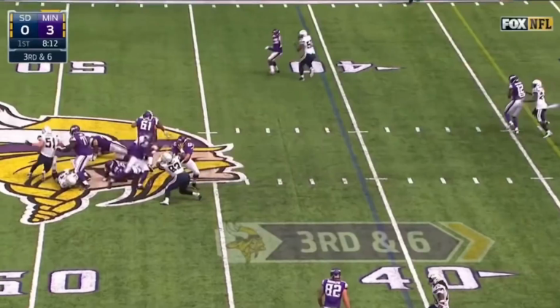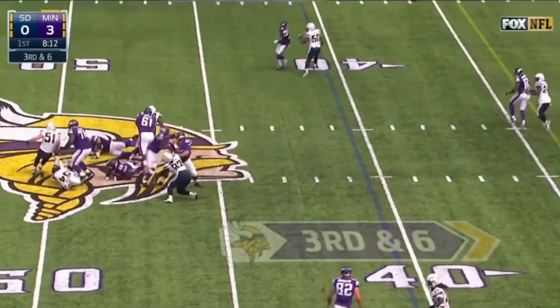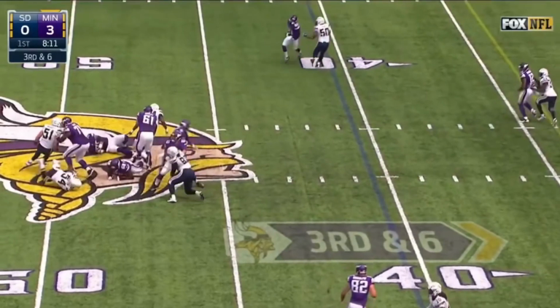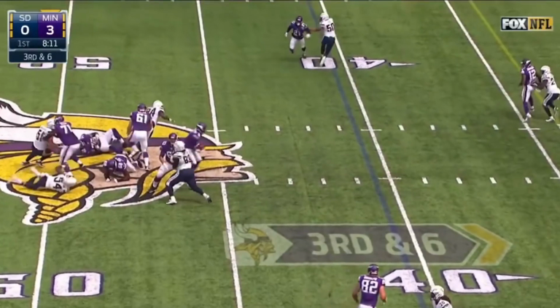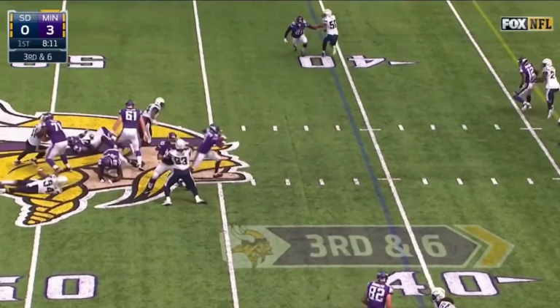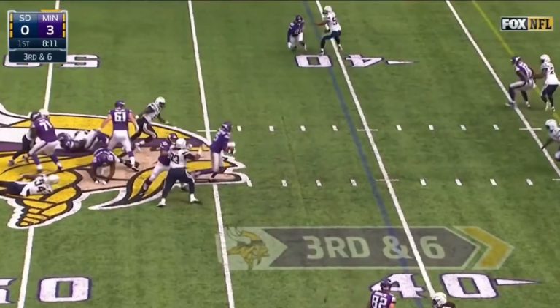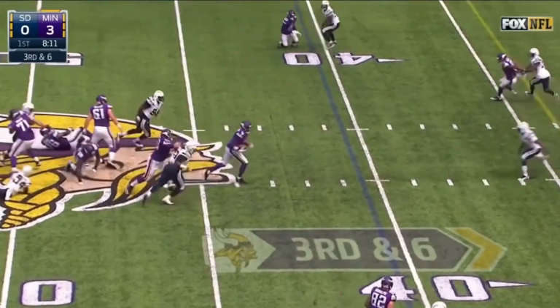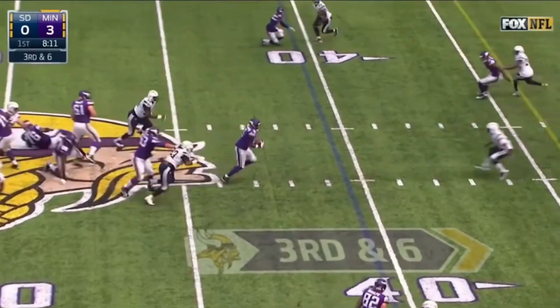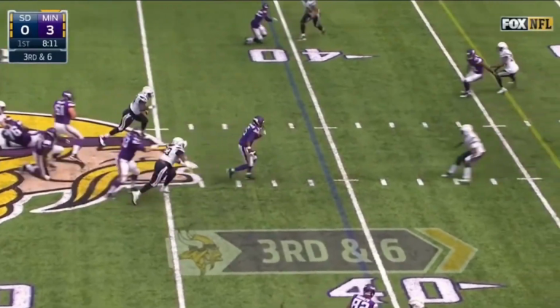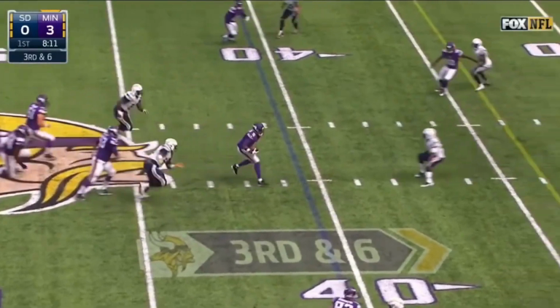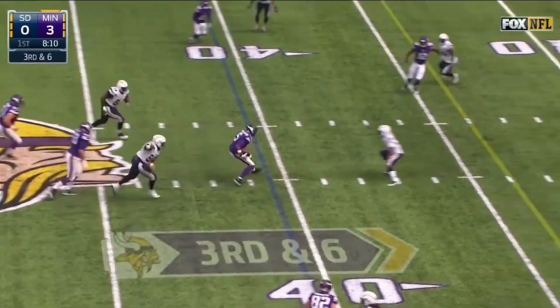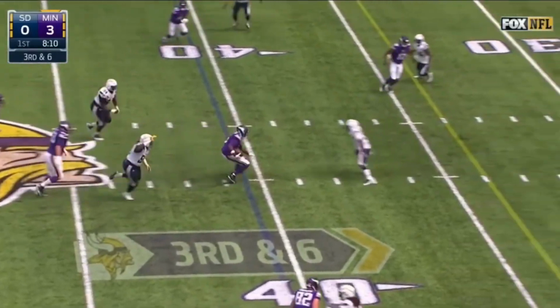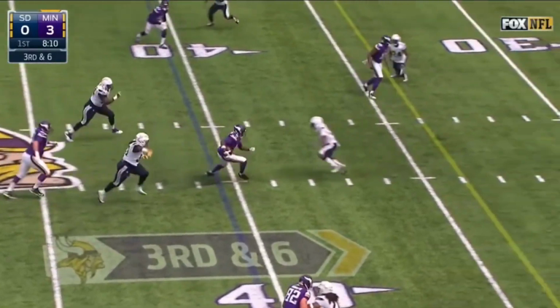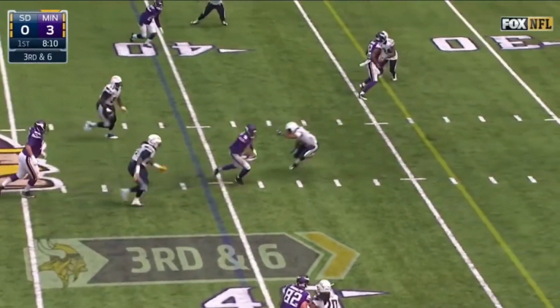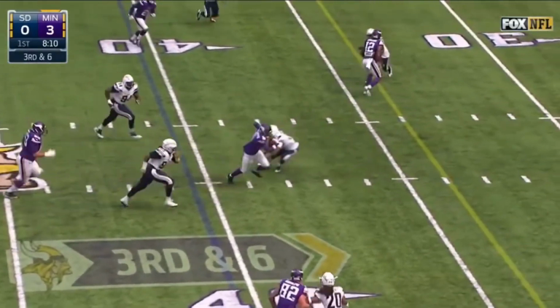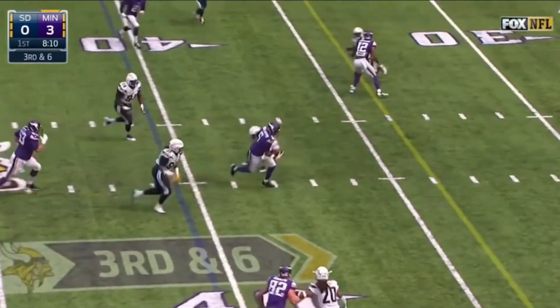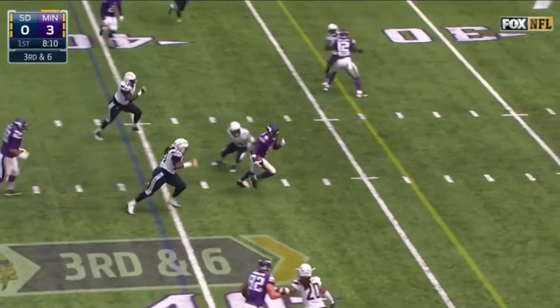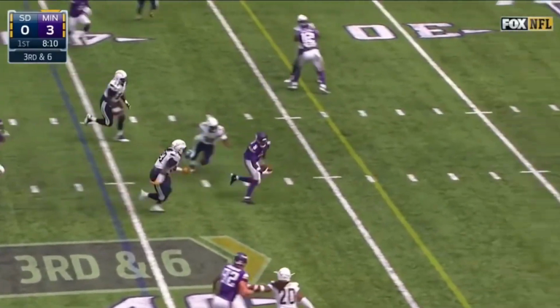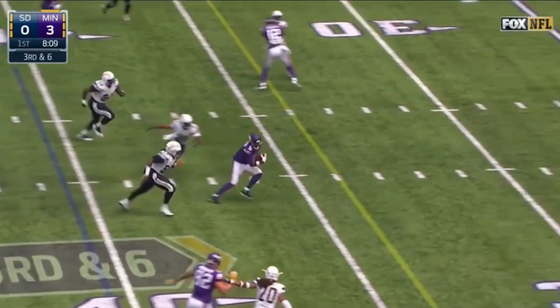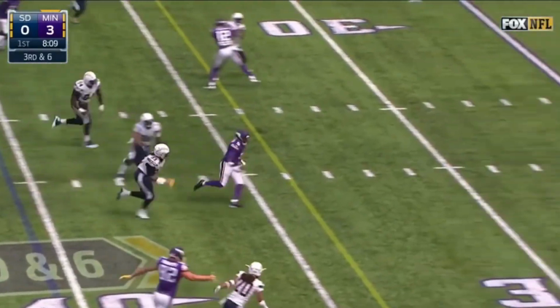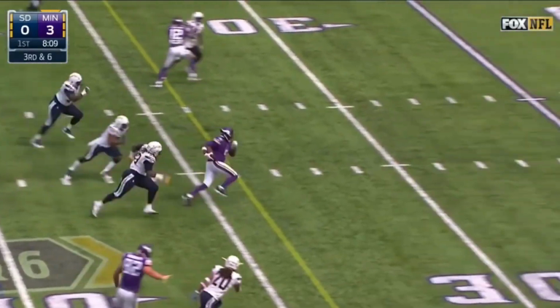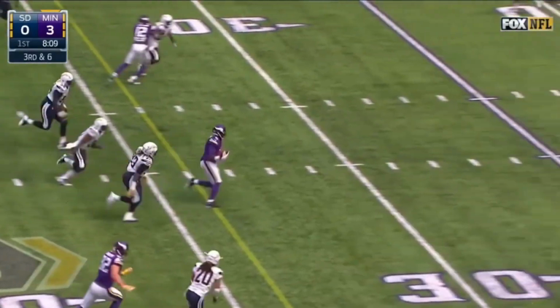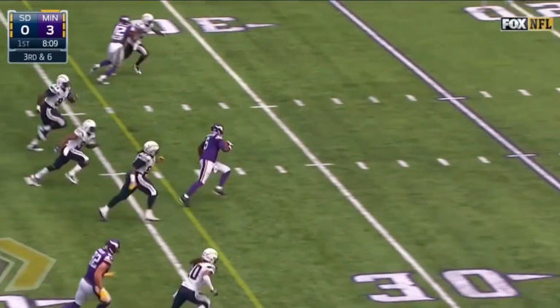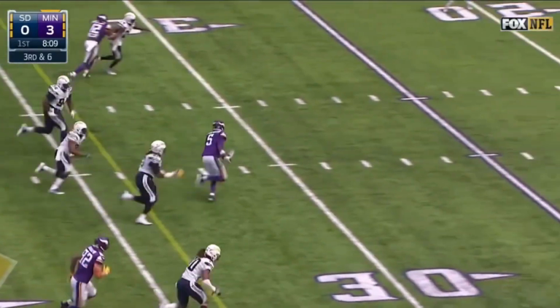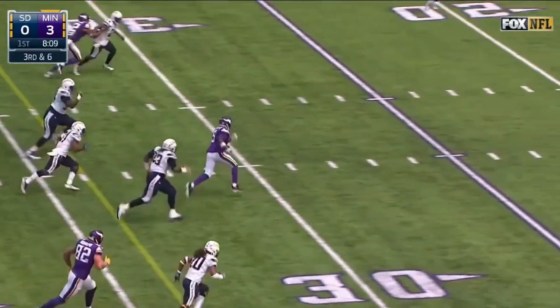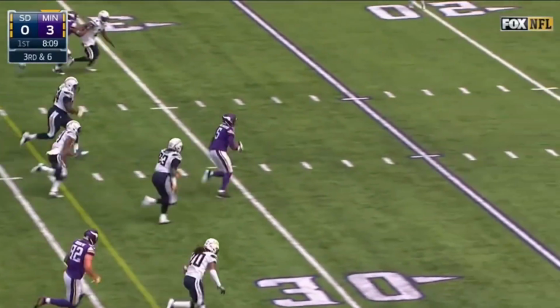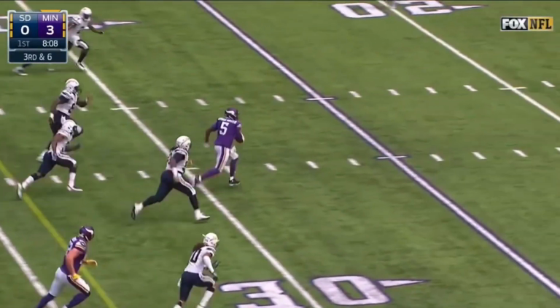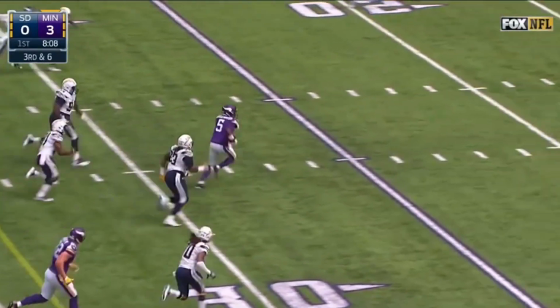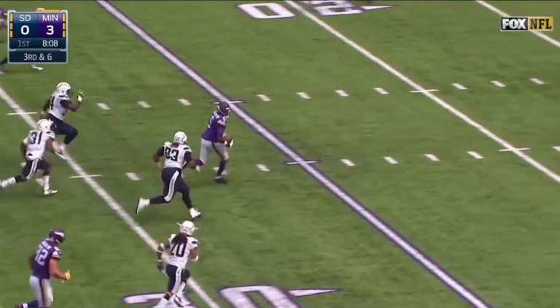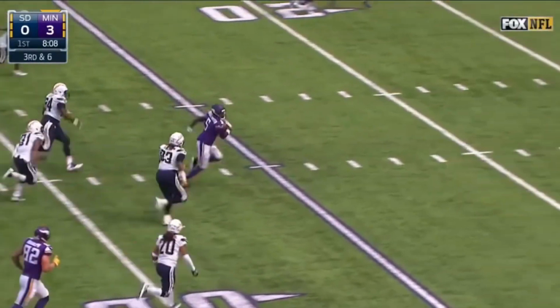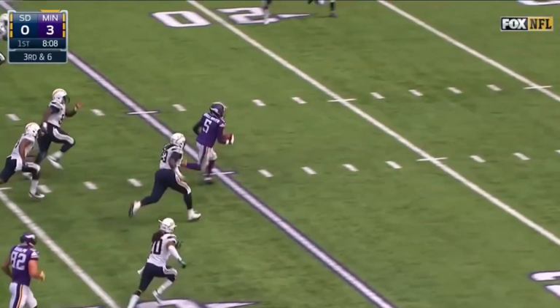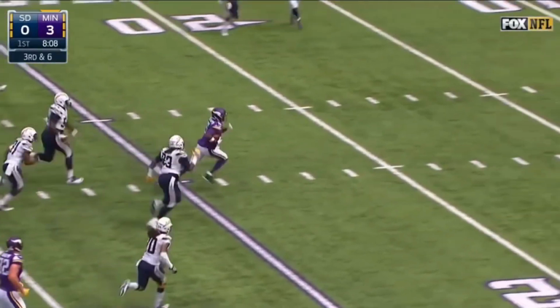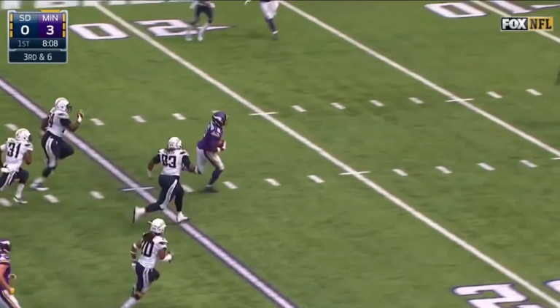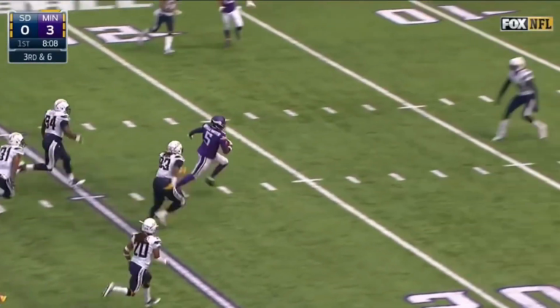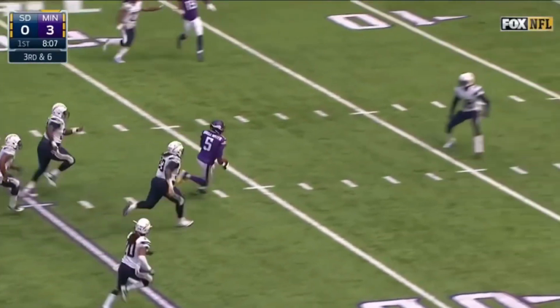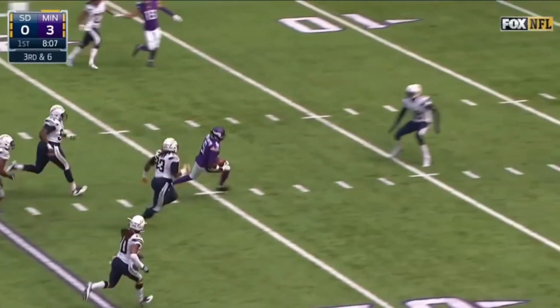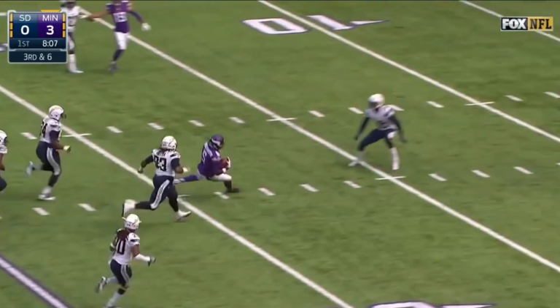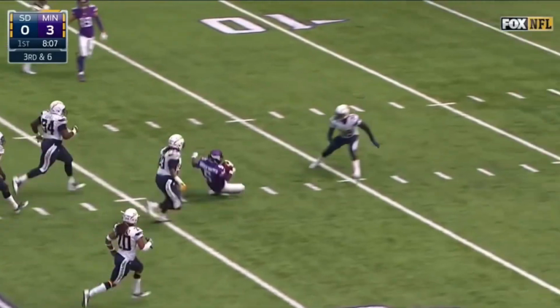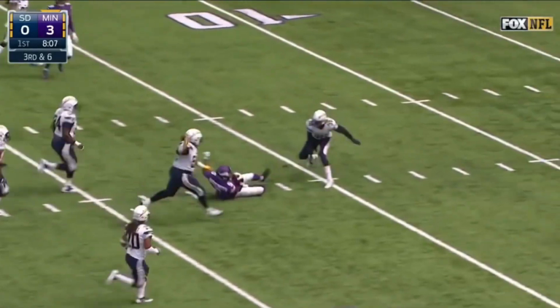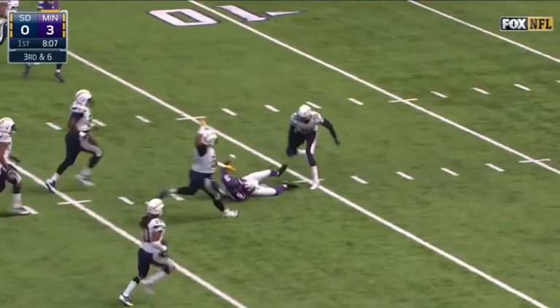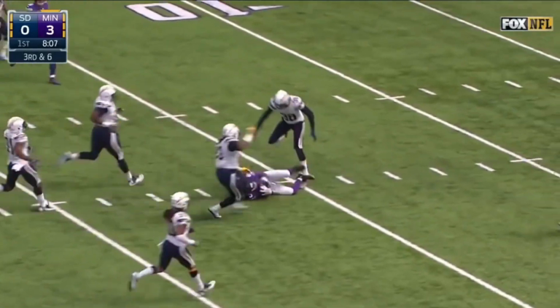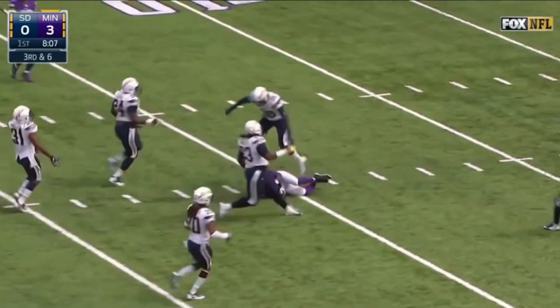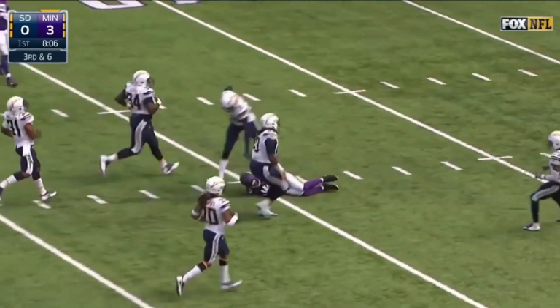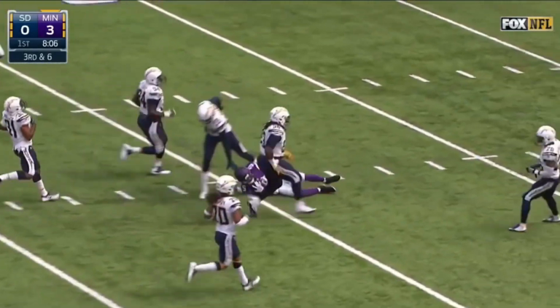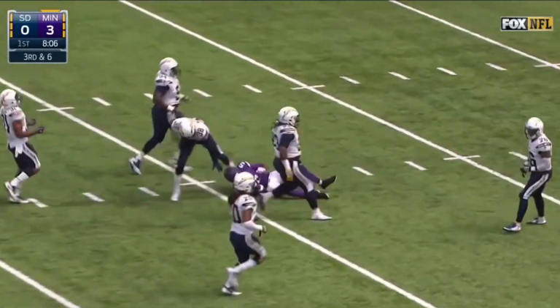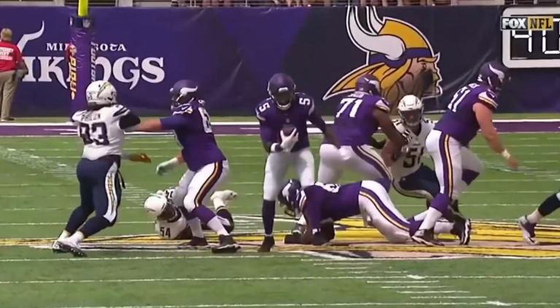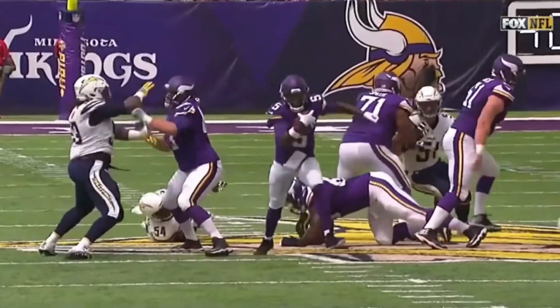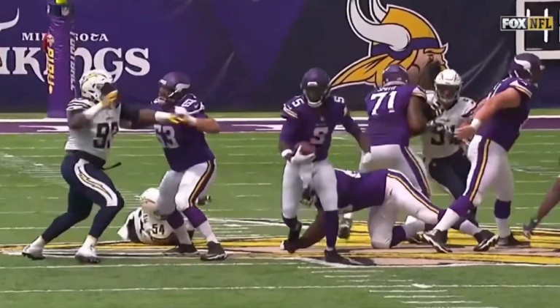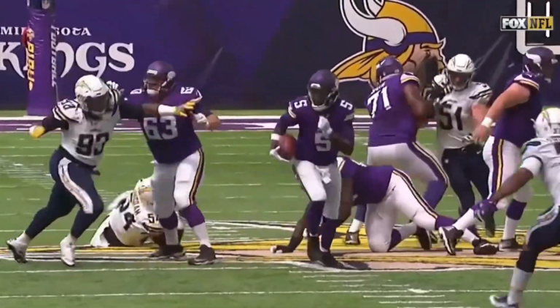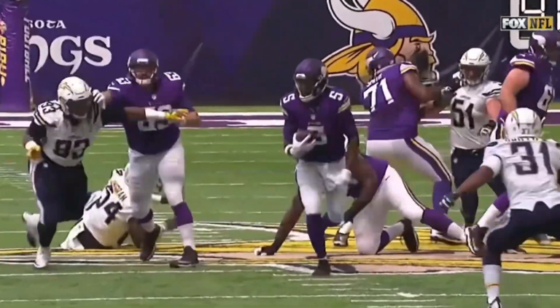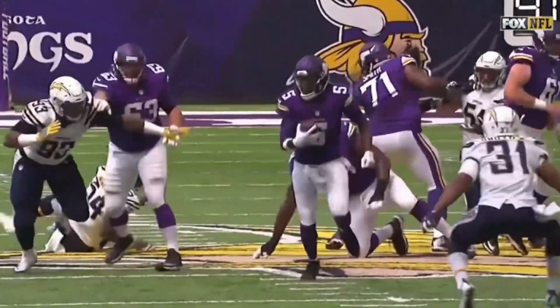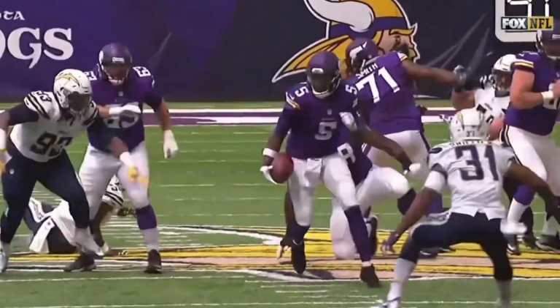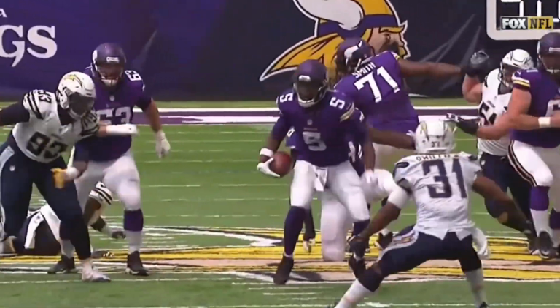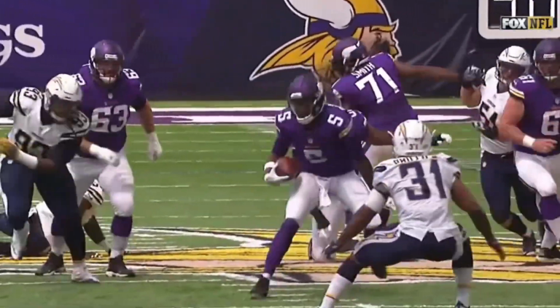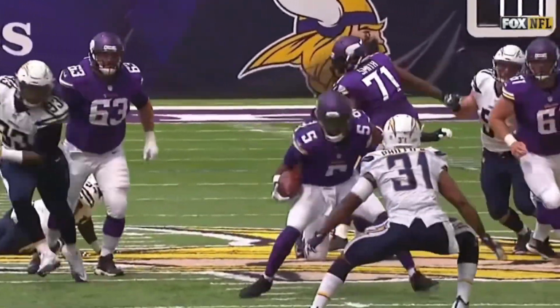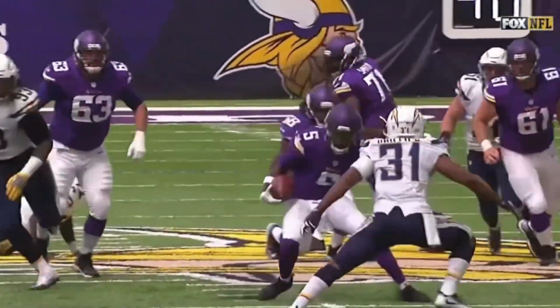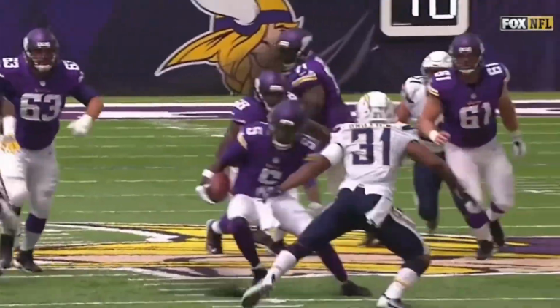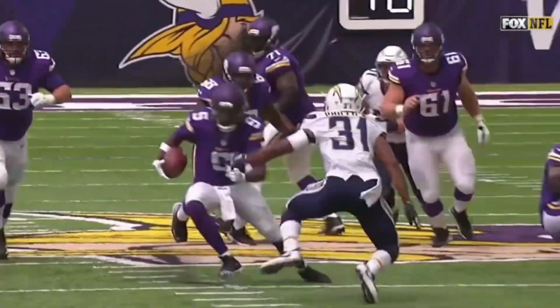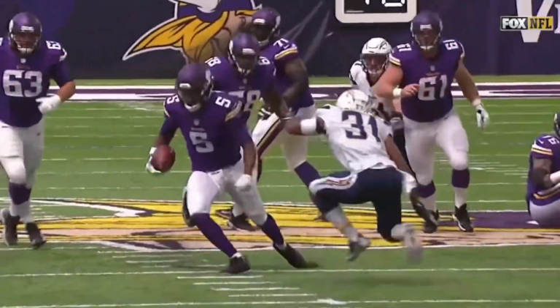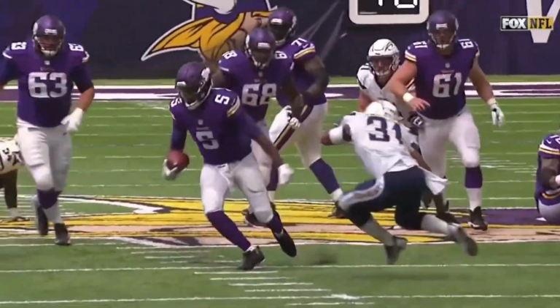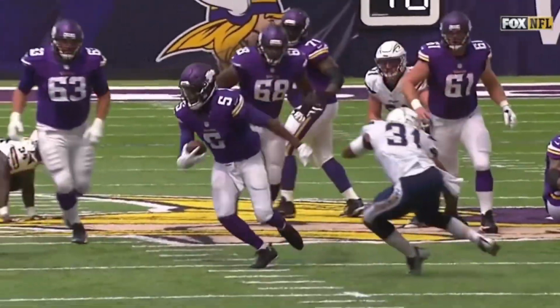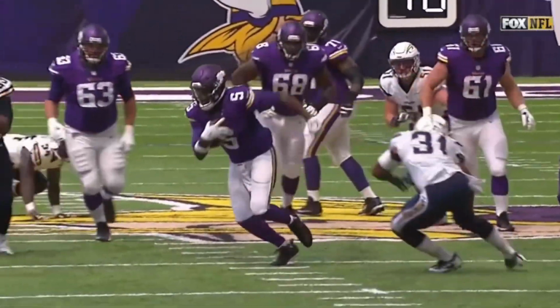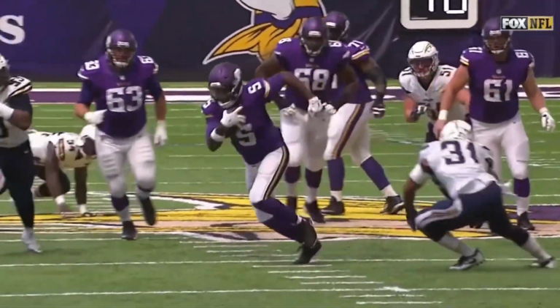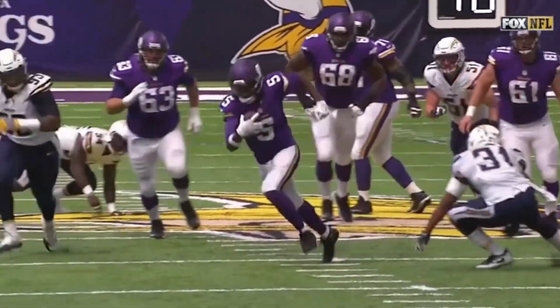Damon Bridgewater in trouble, escapes a little, and Bridgewater with the legs sliding down inside the 20.